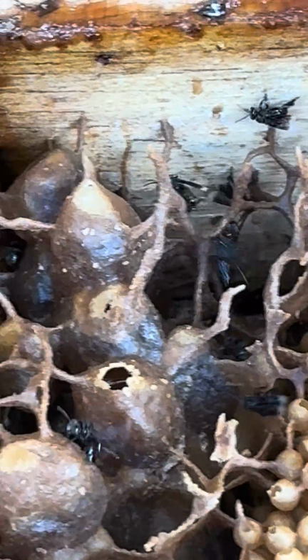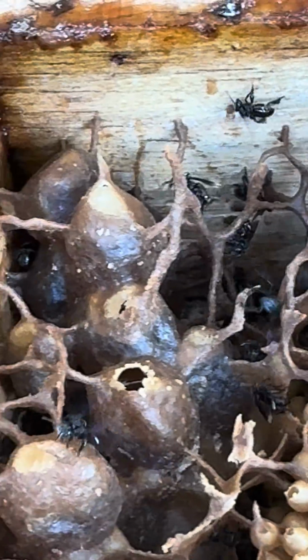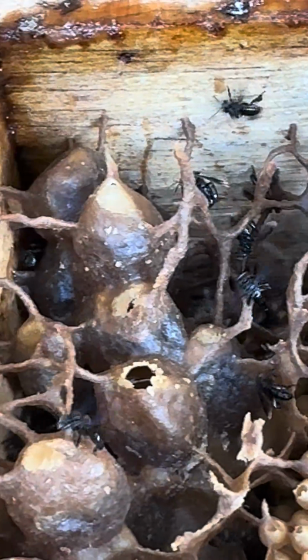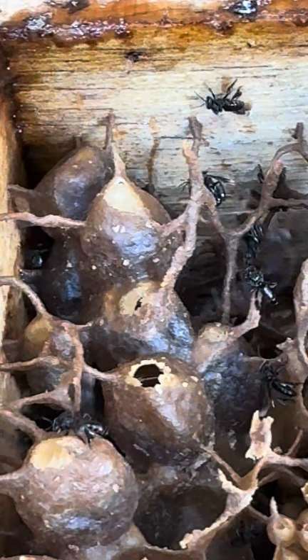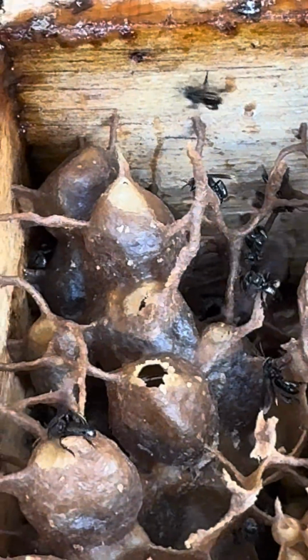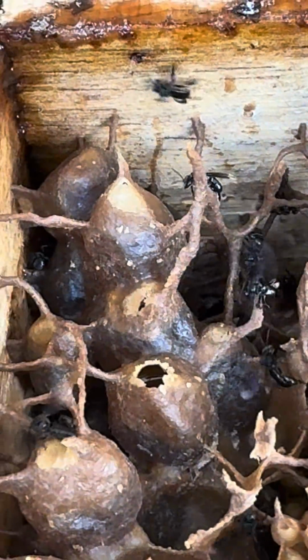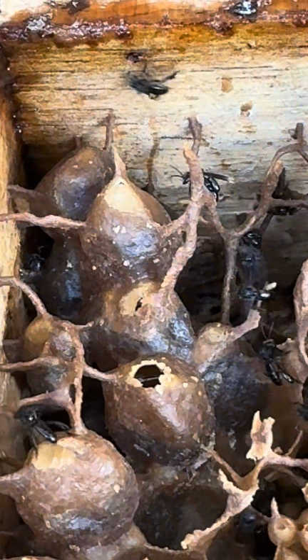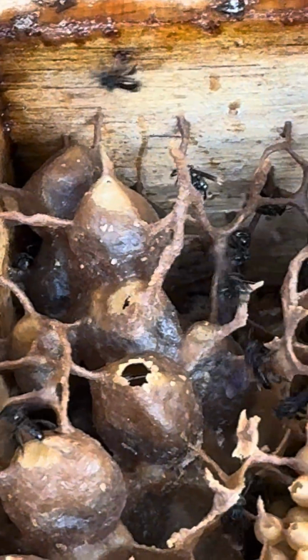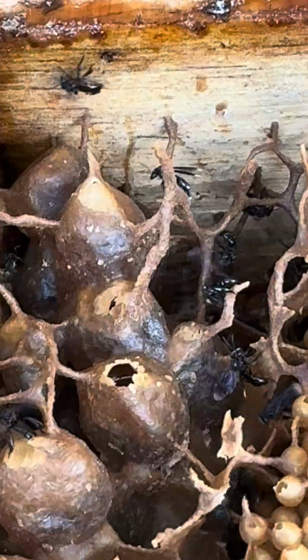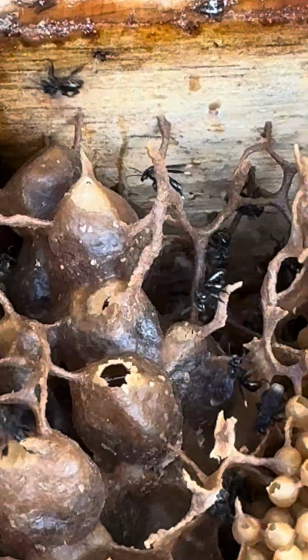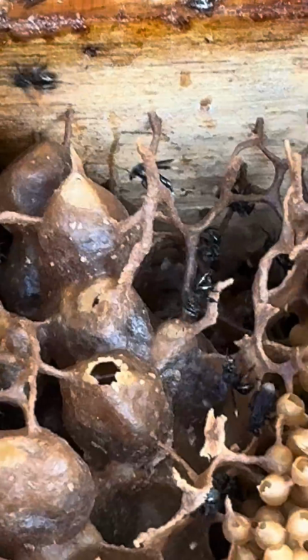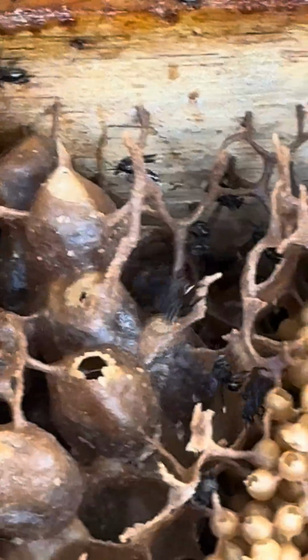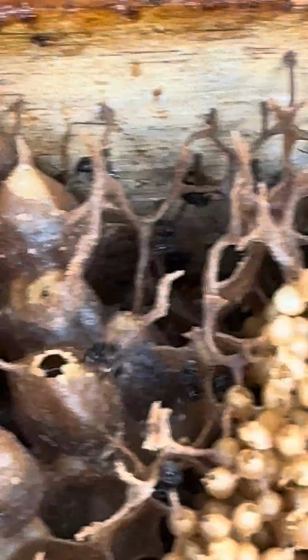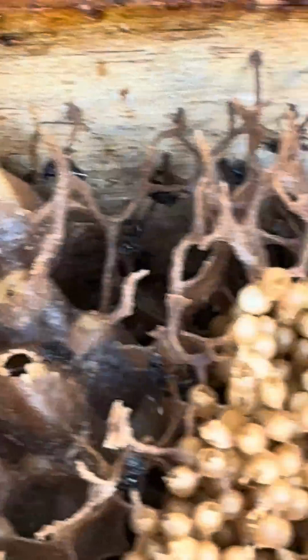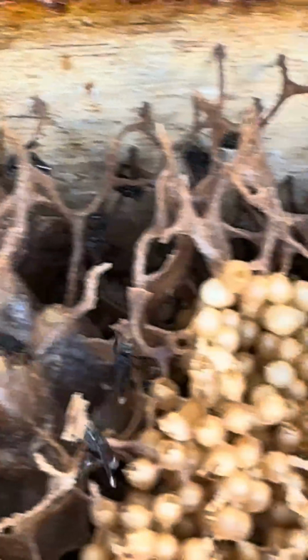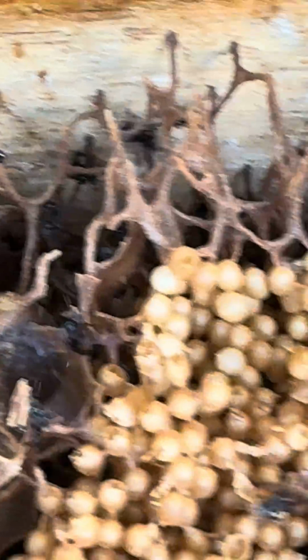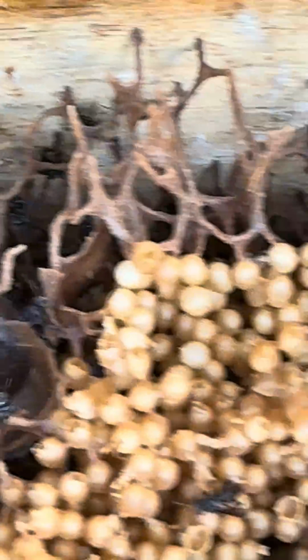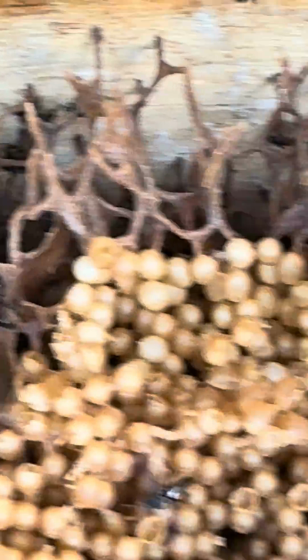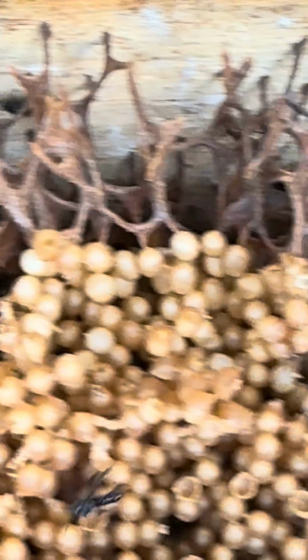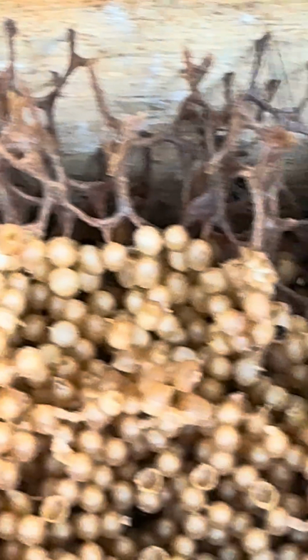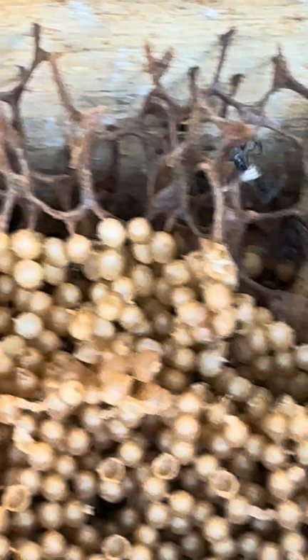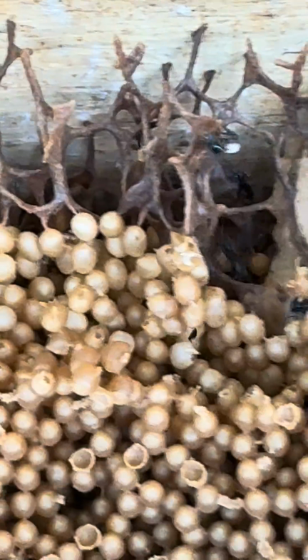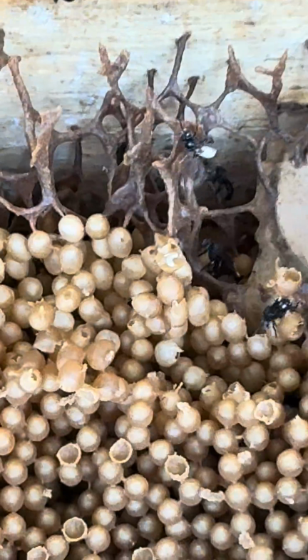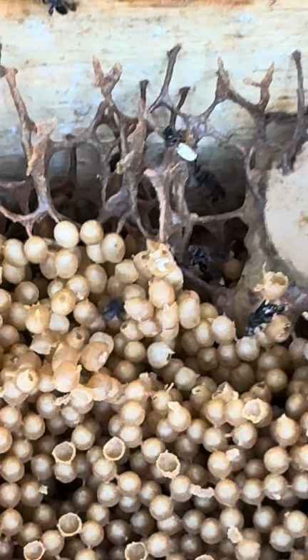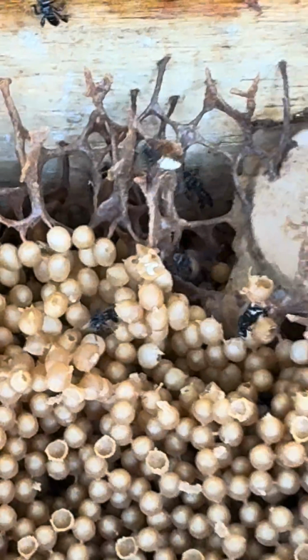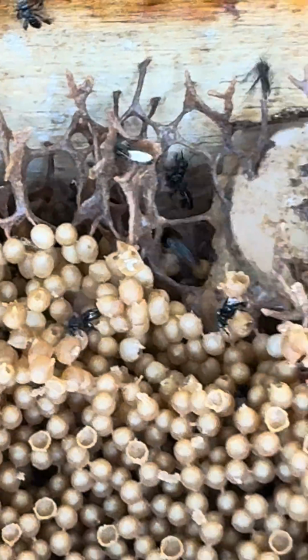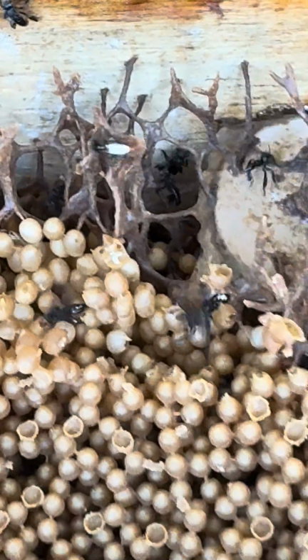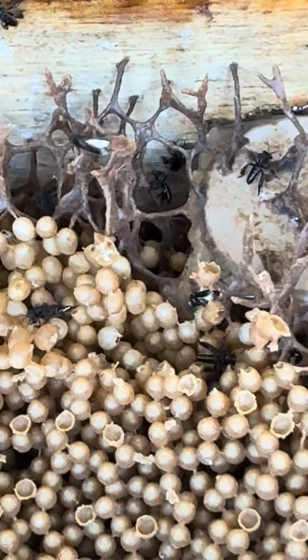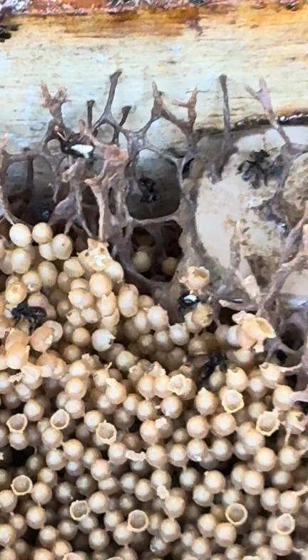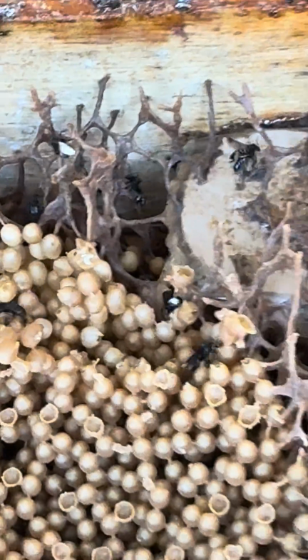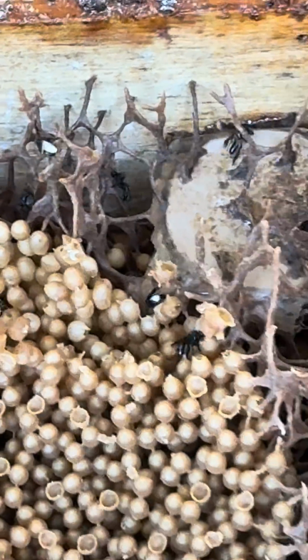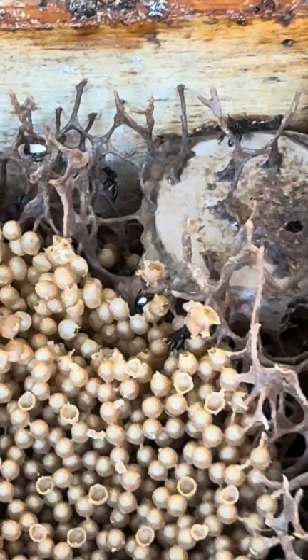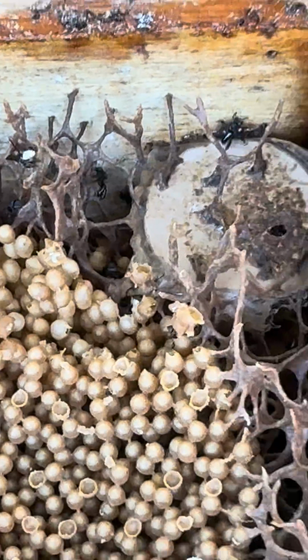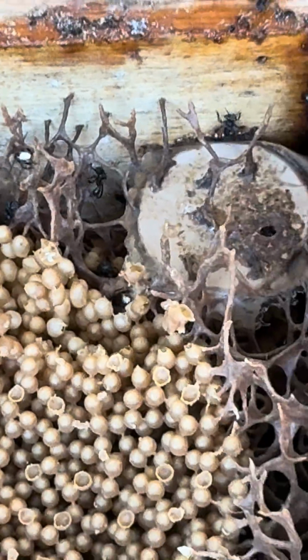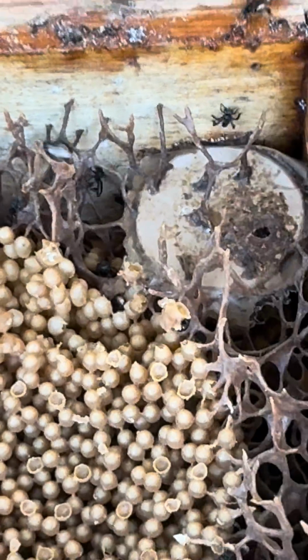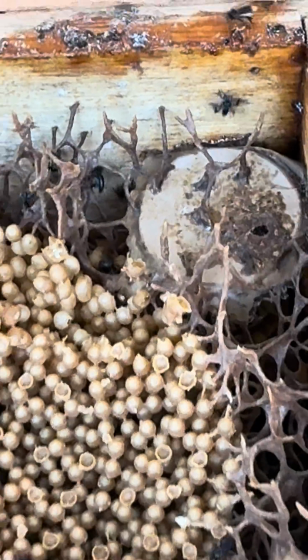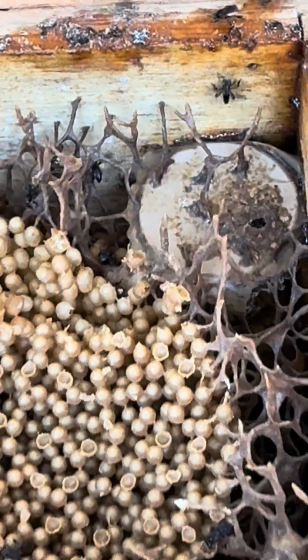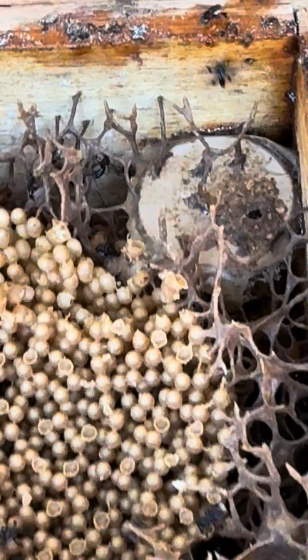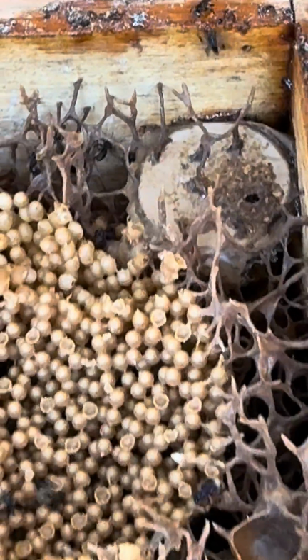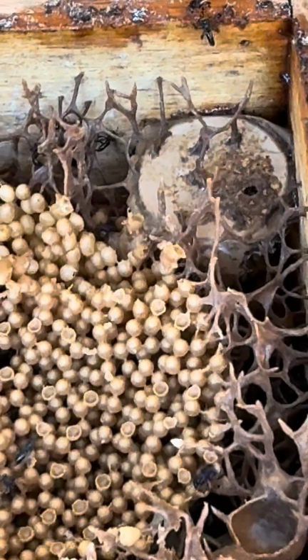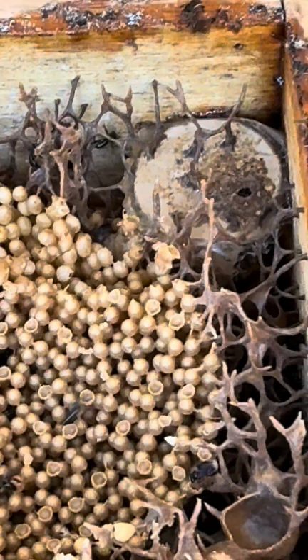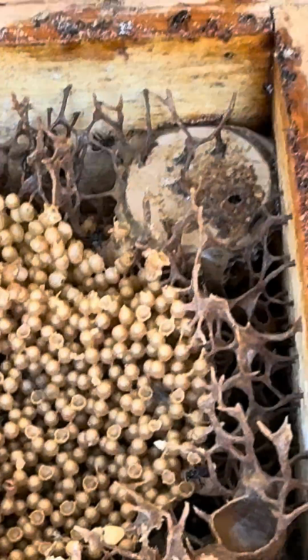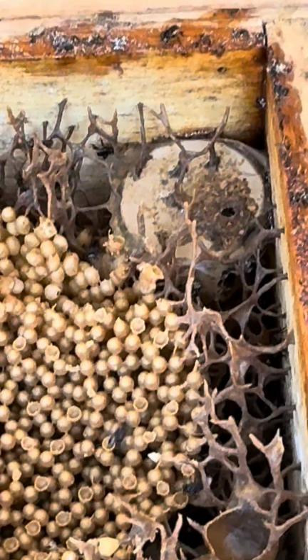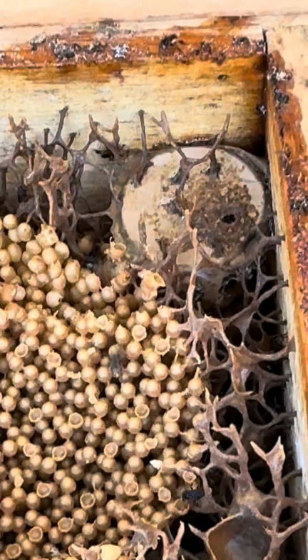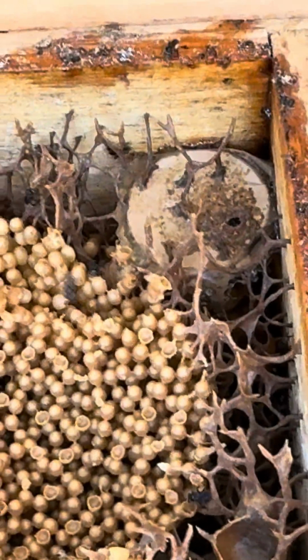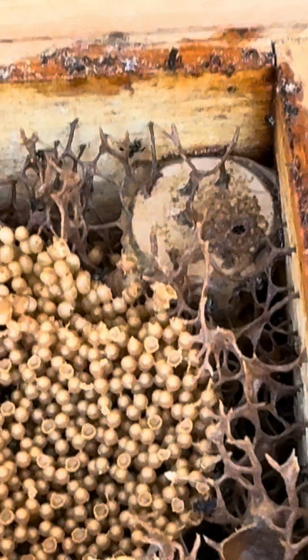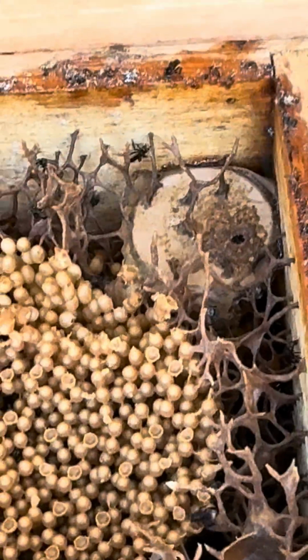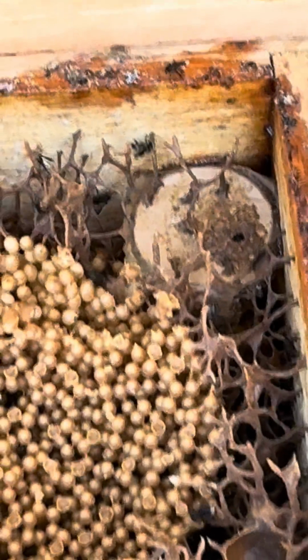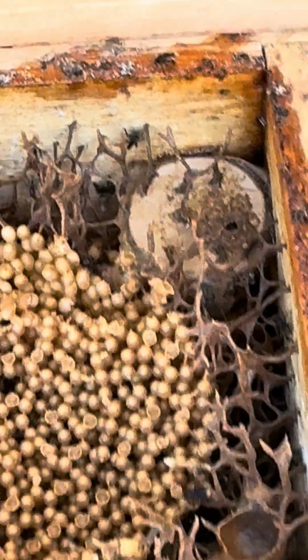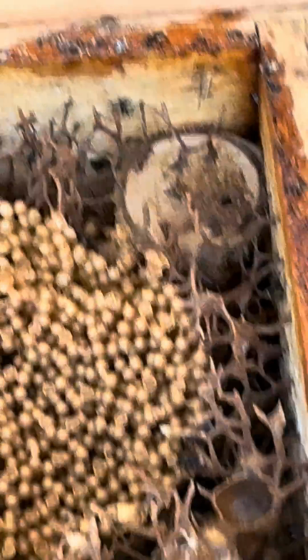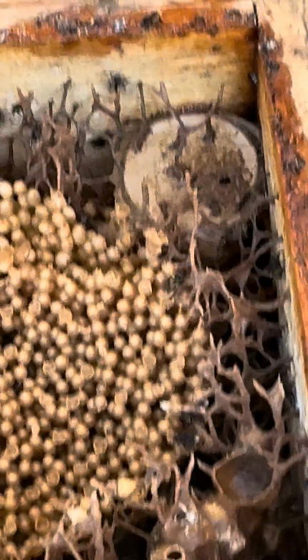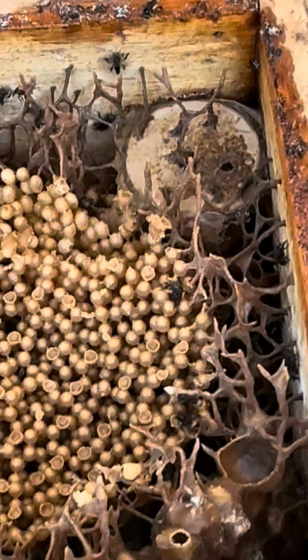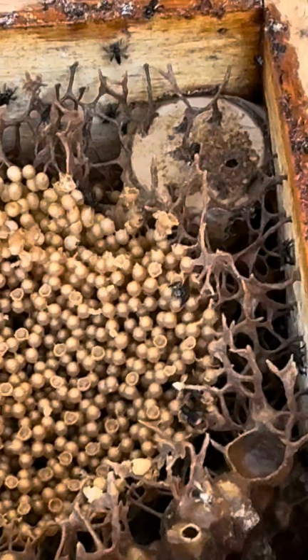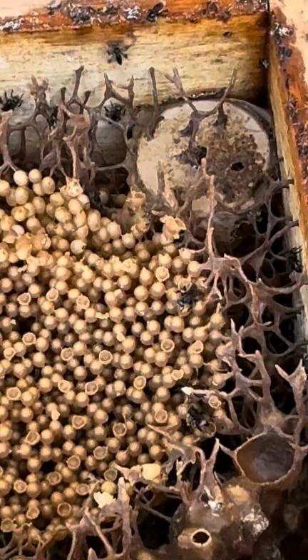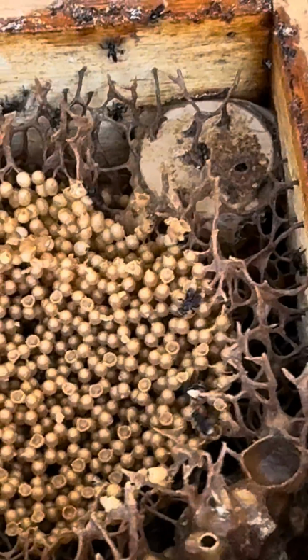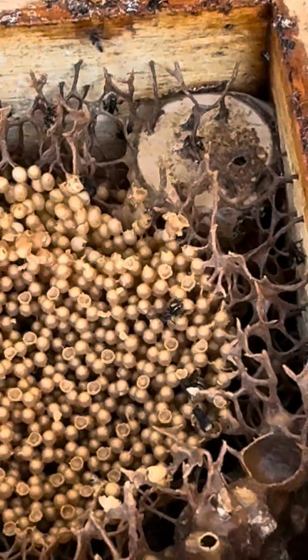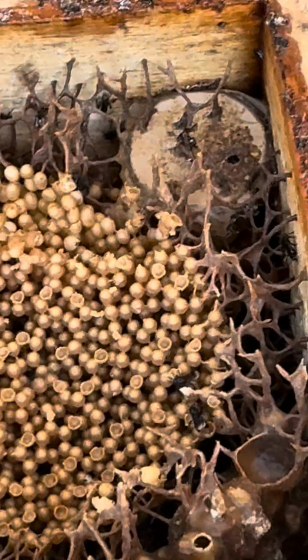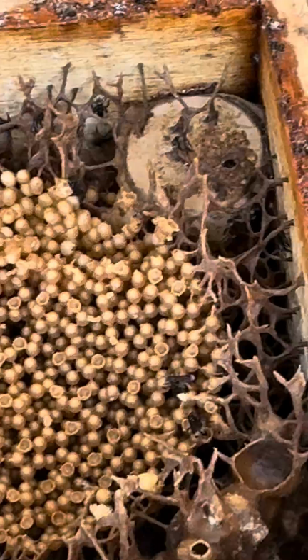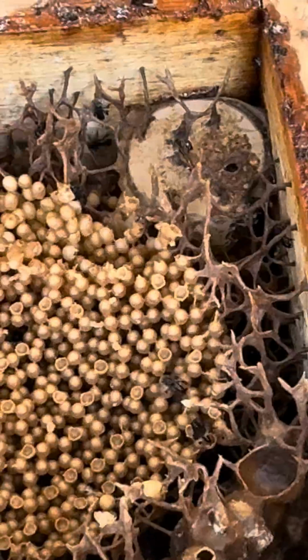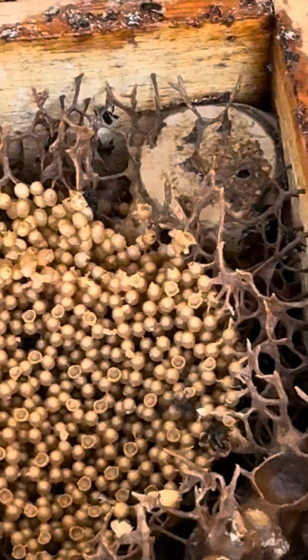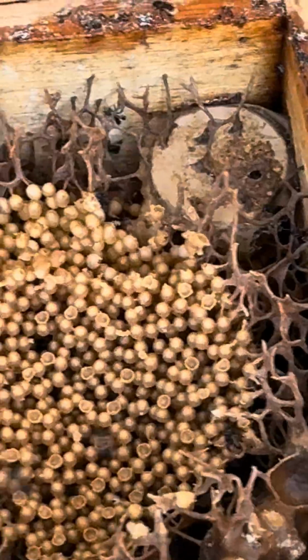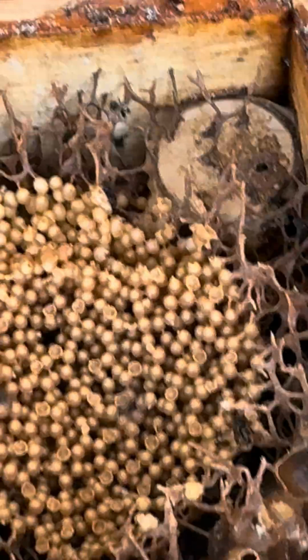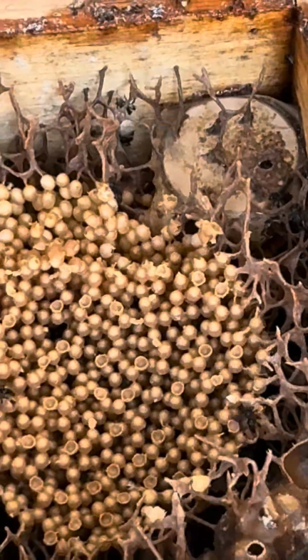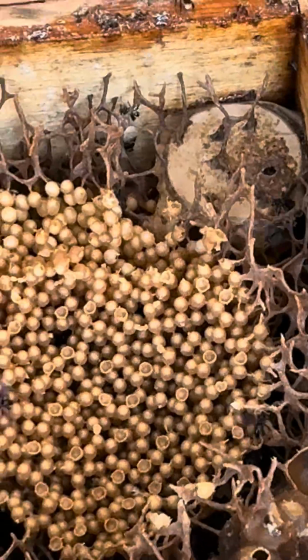Wow, look at that. Oh my God, that's so amazing. So the box was empty and then they built all of this? Yes, of course — they built everything.